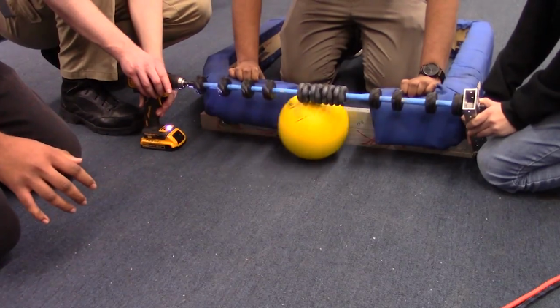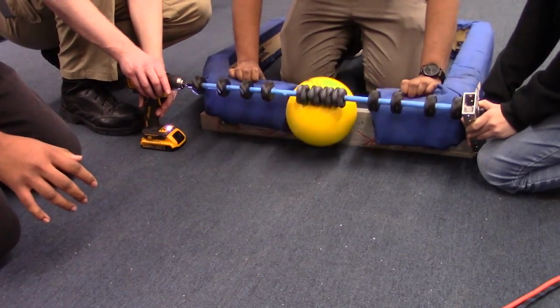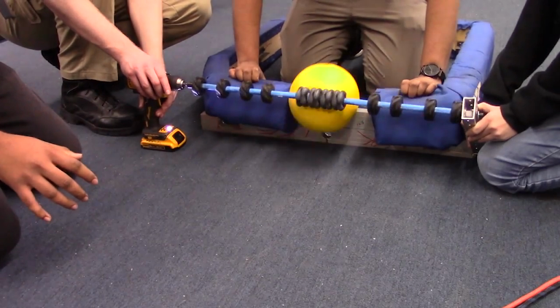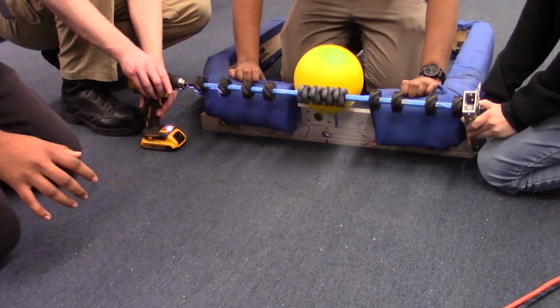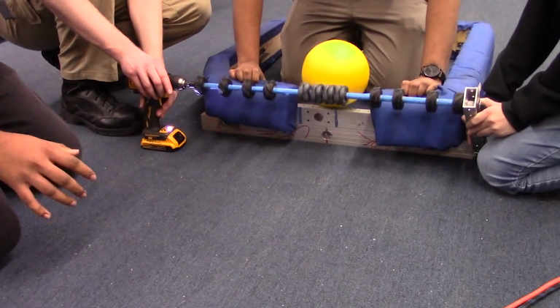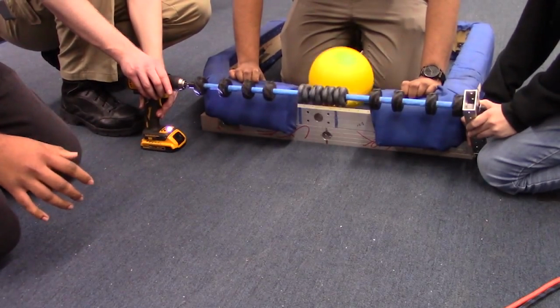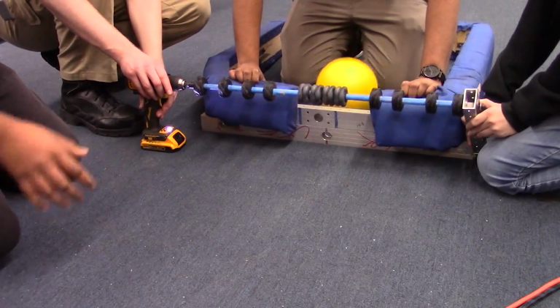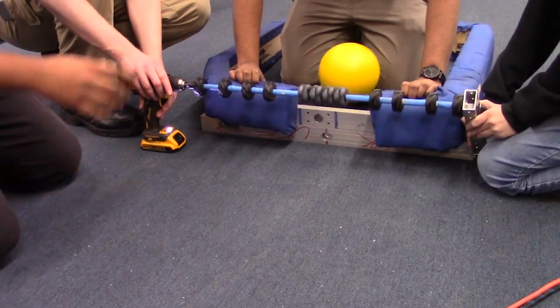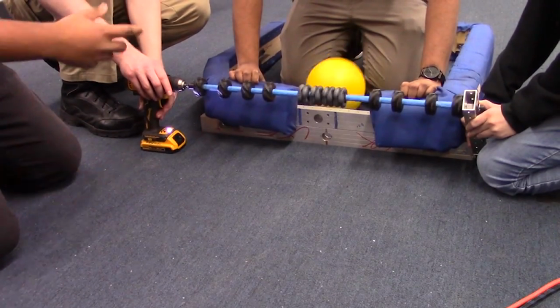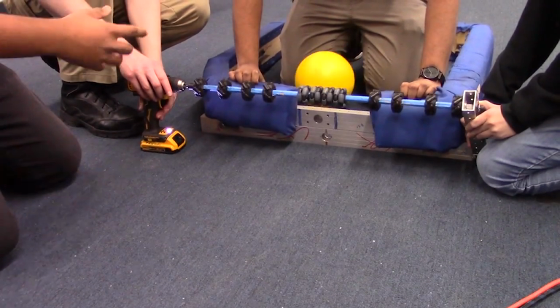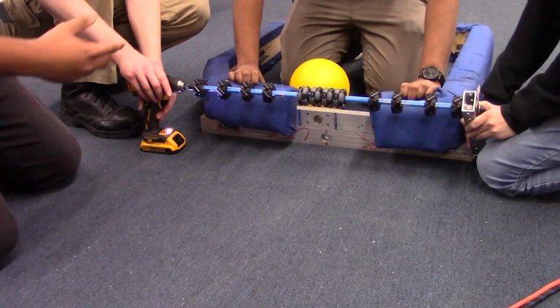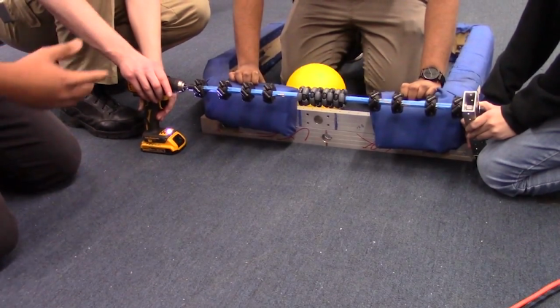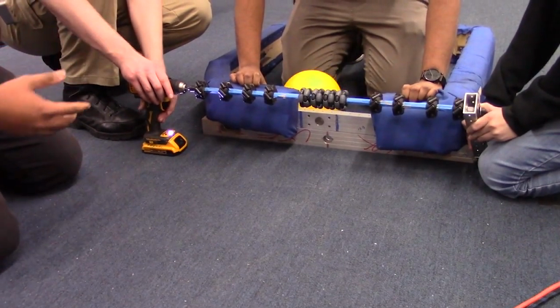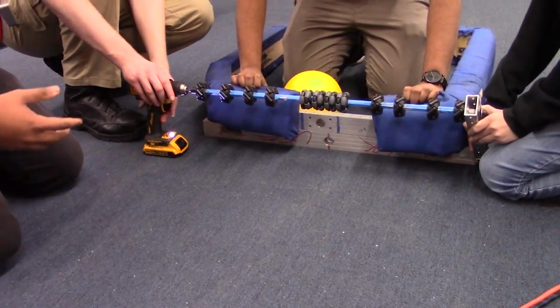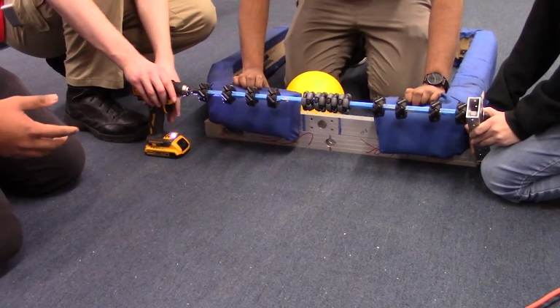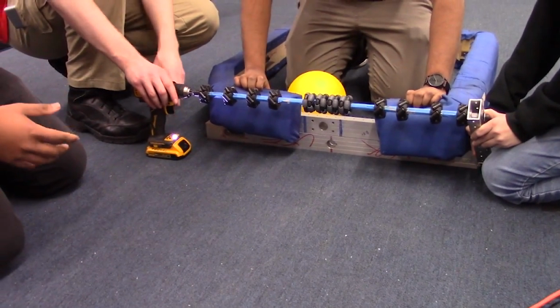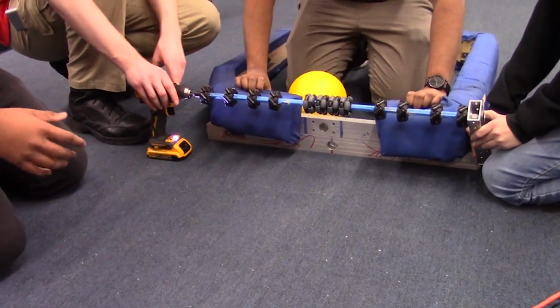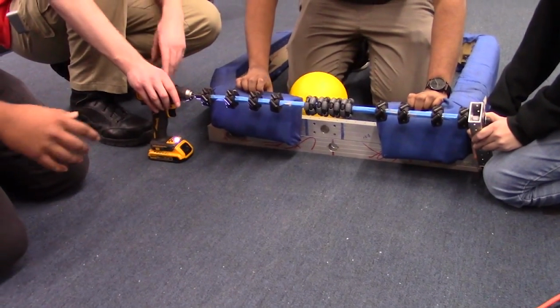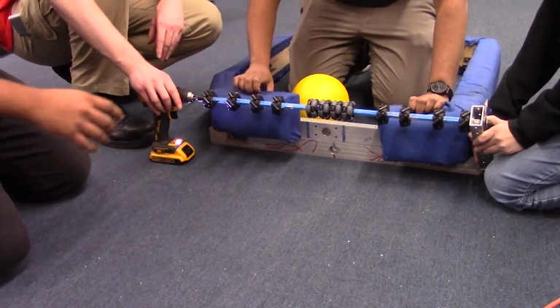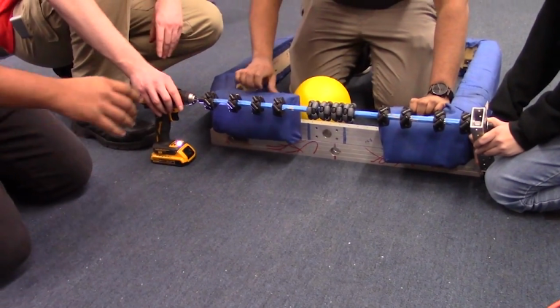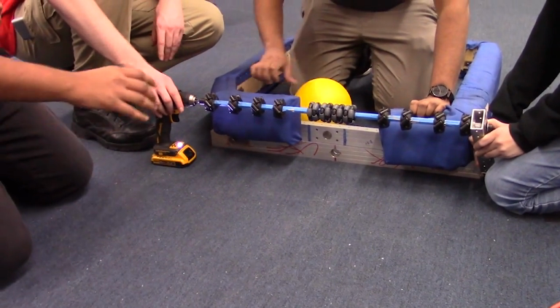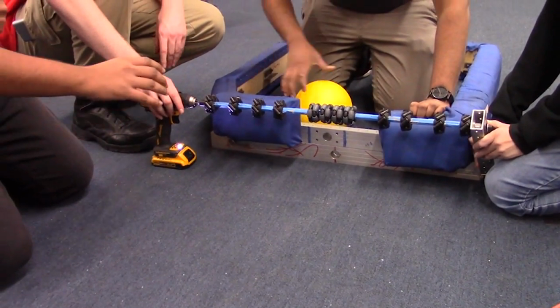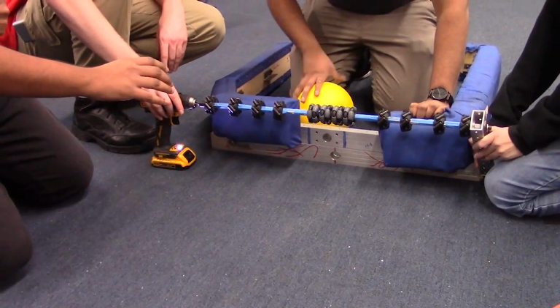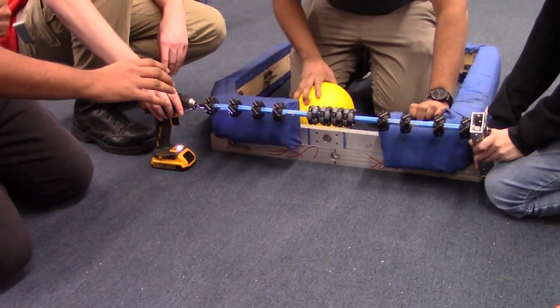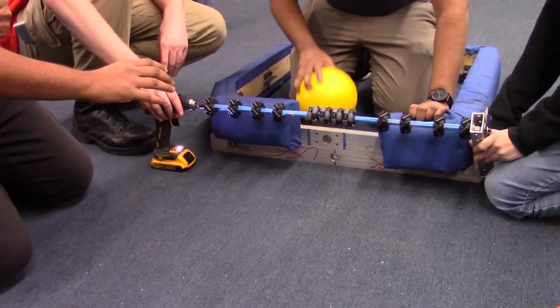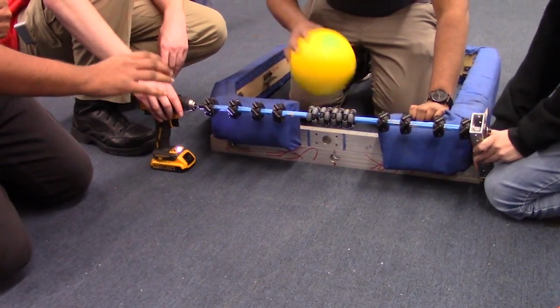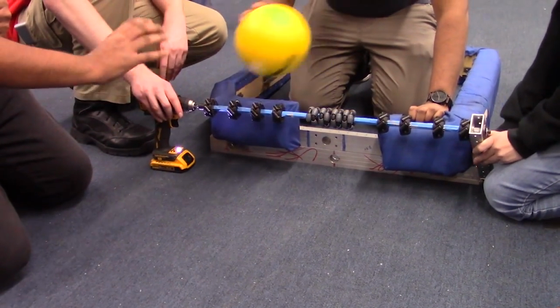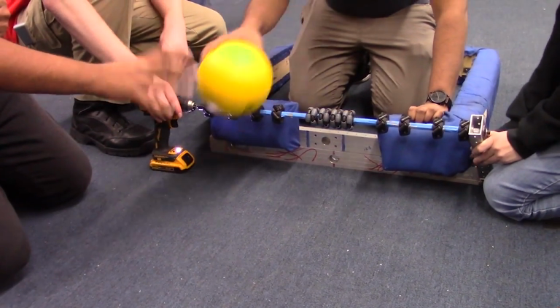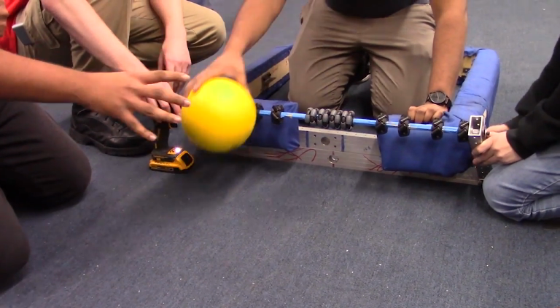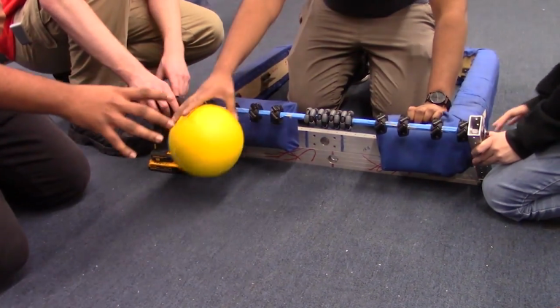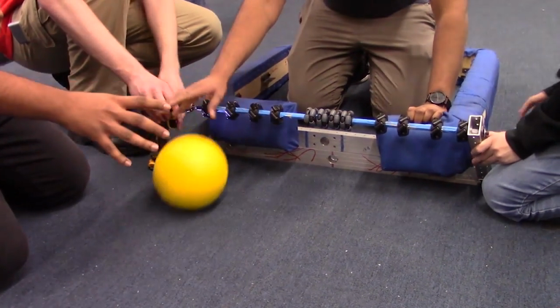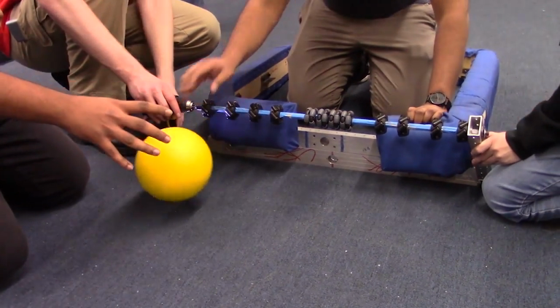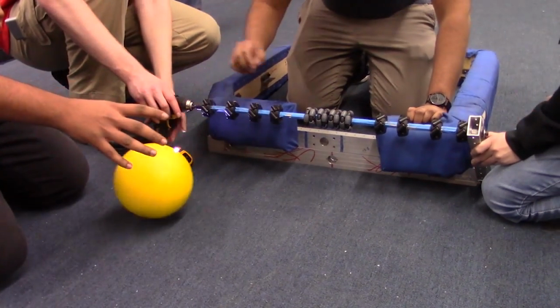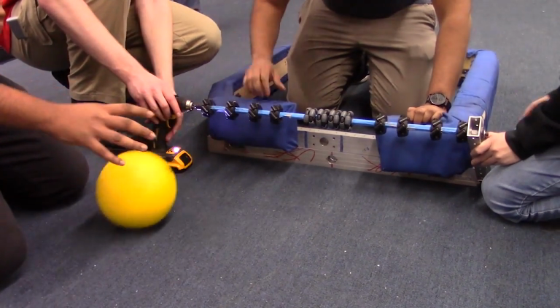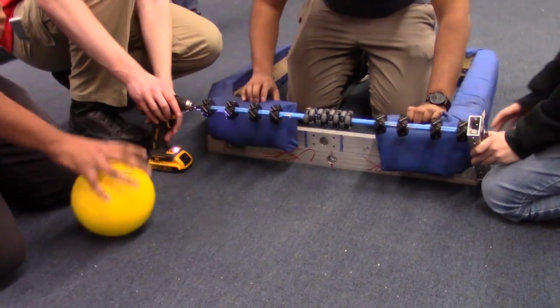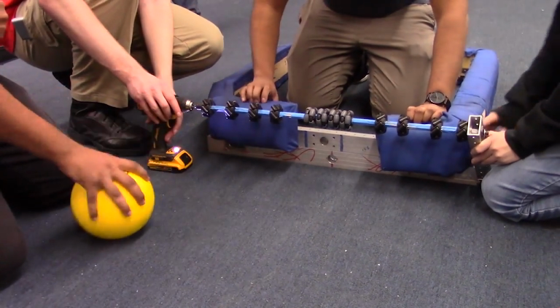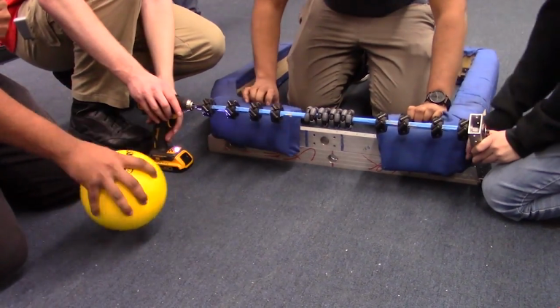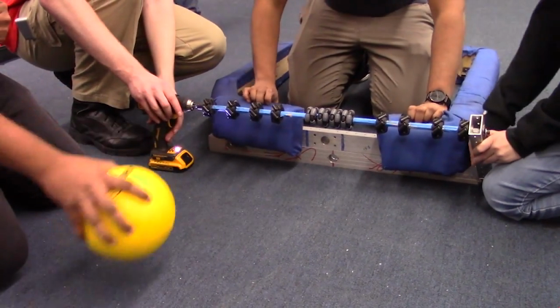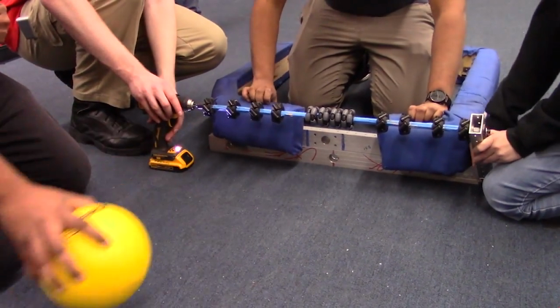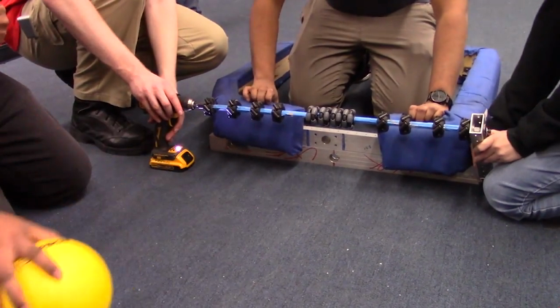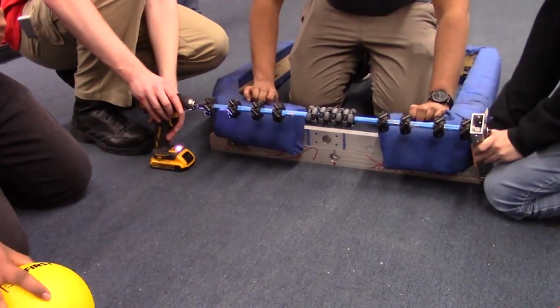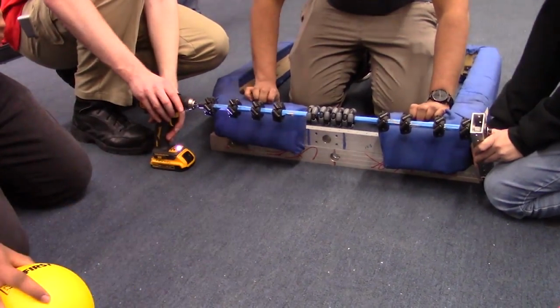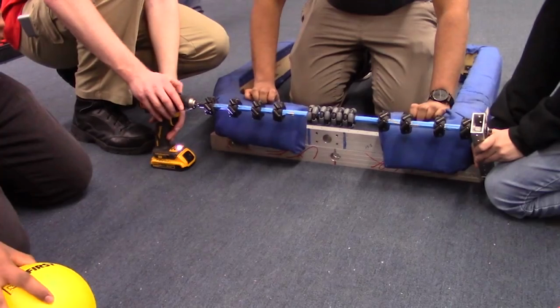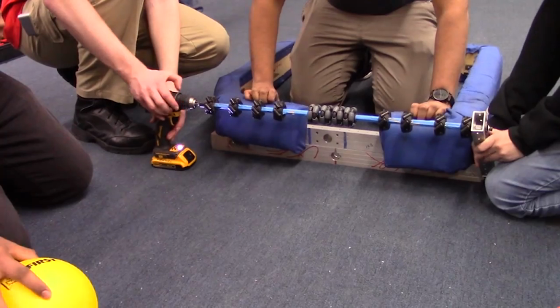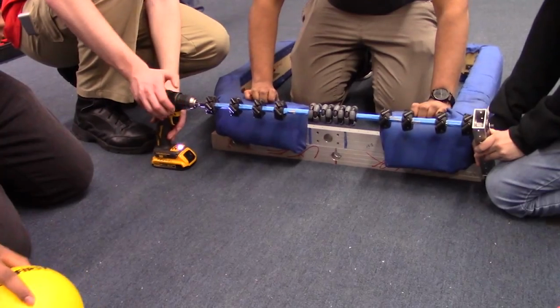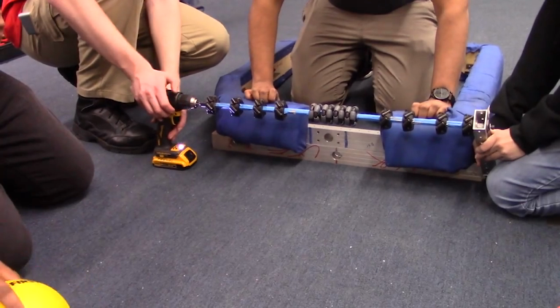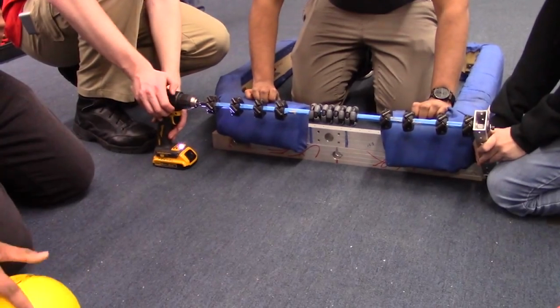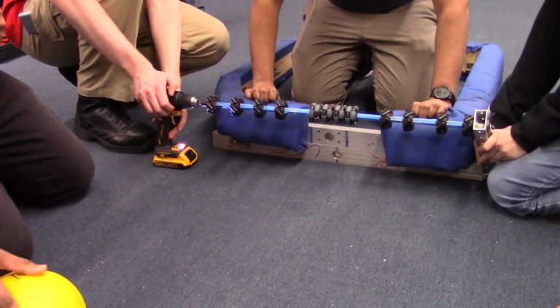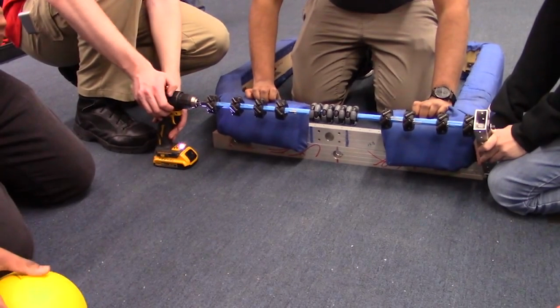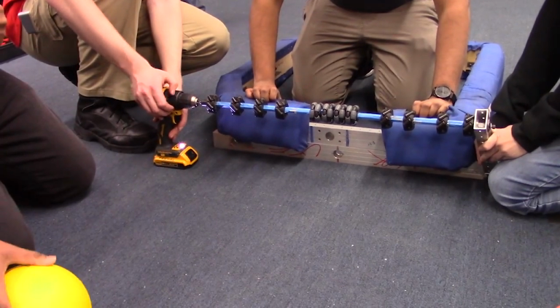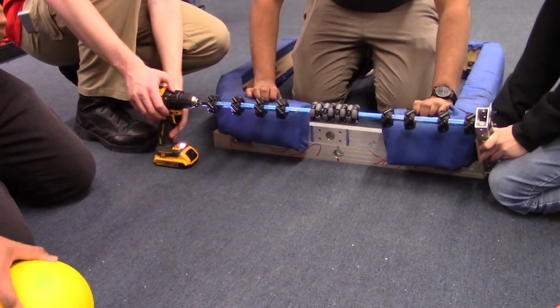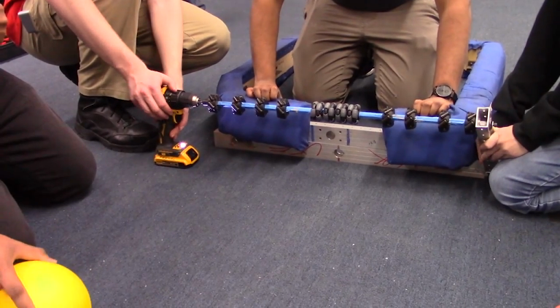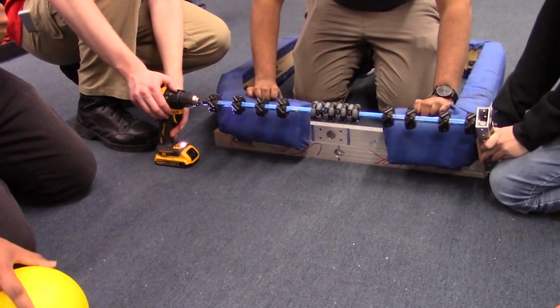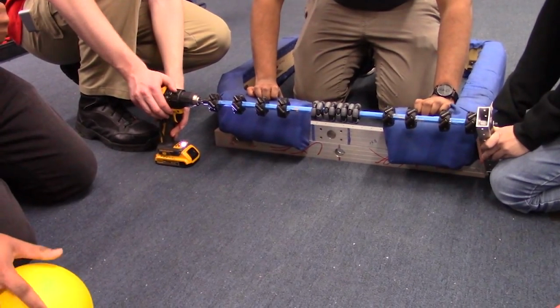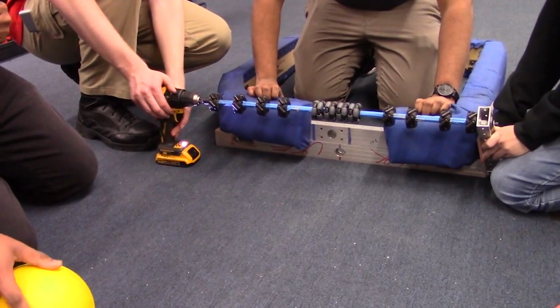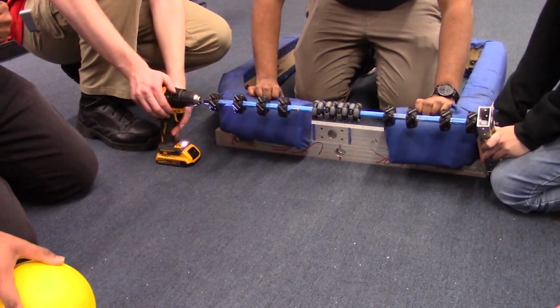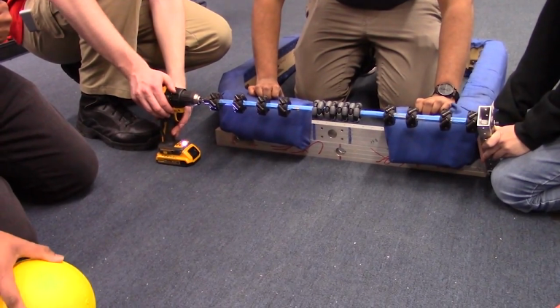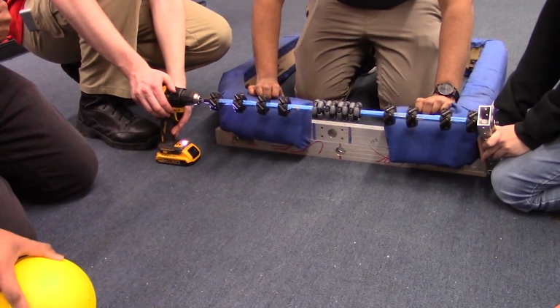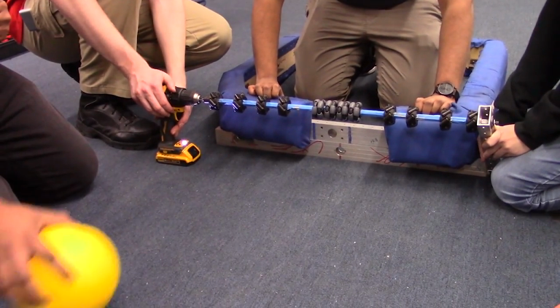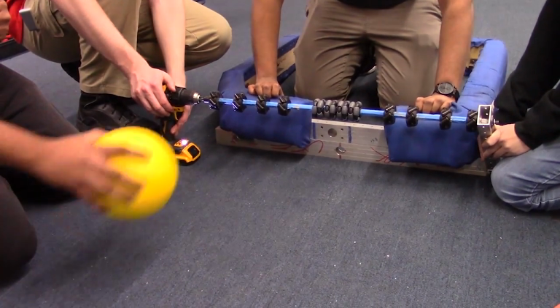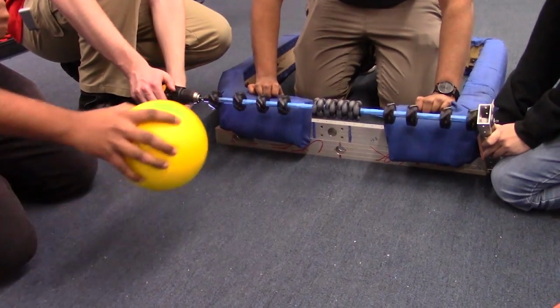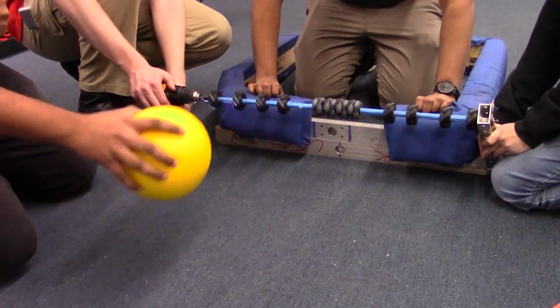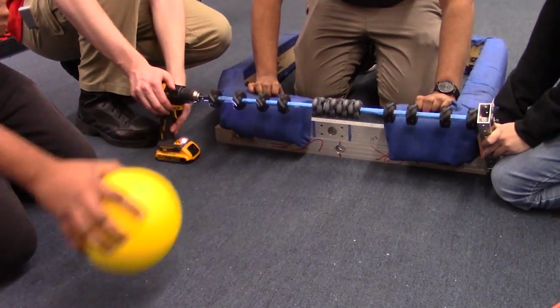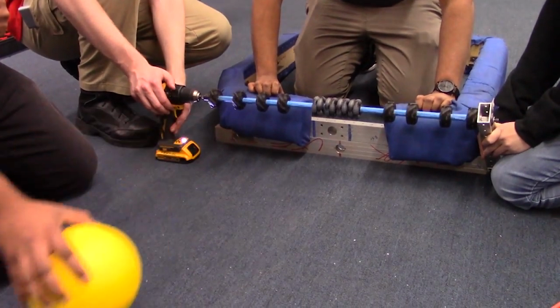You can see here how the ThriftyBot Mechanums are guiding the energy cell directly into the center cutout.